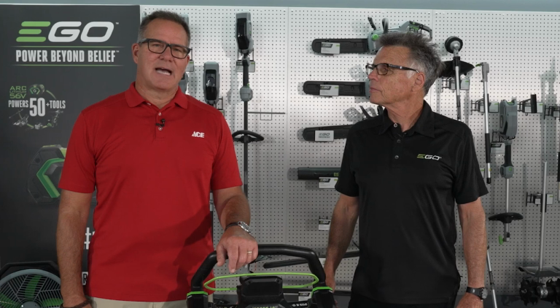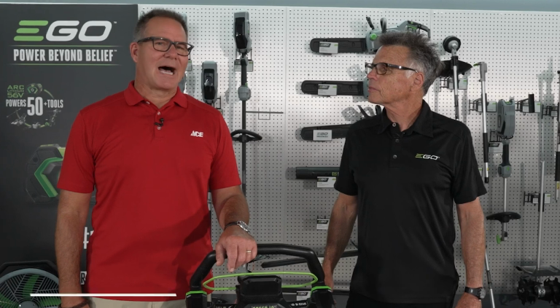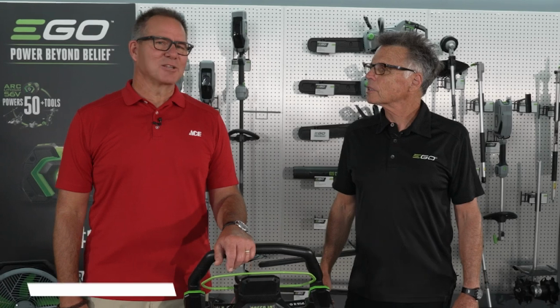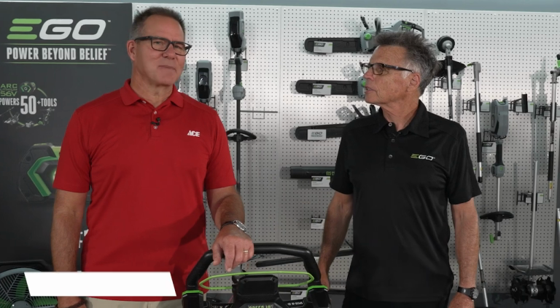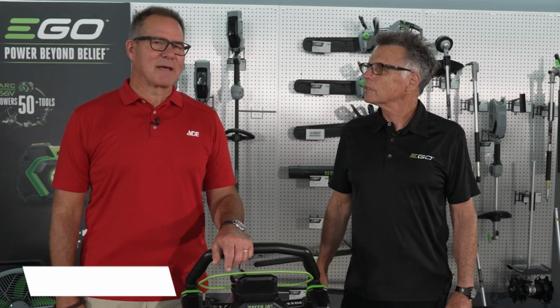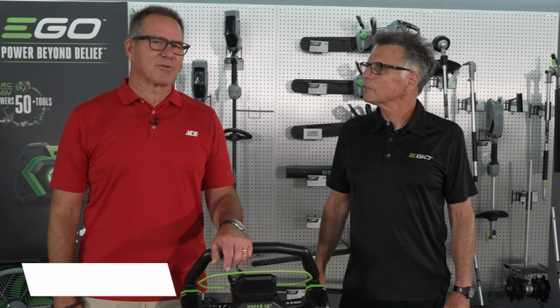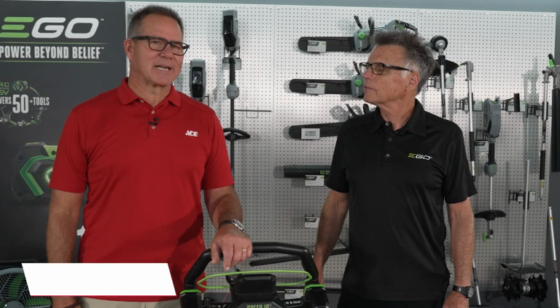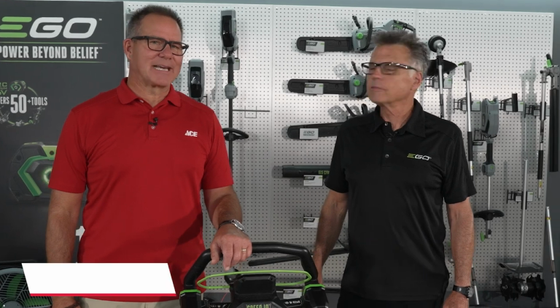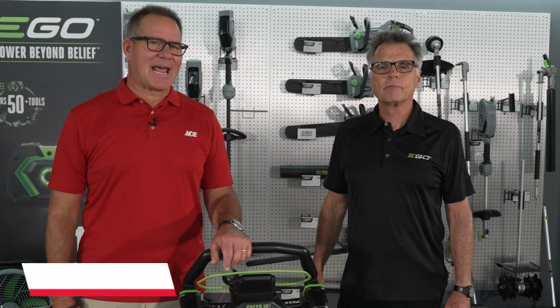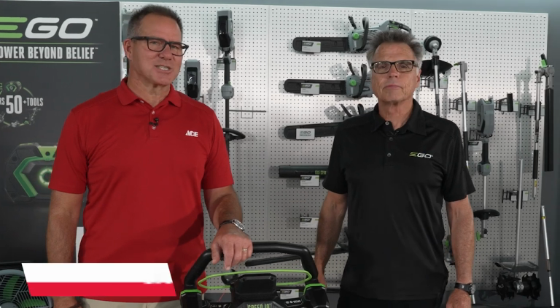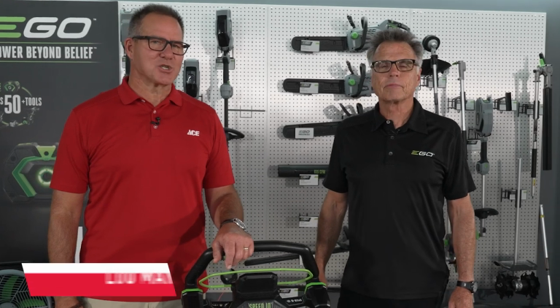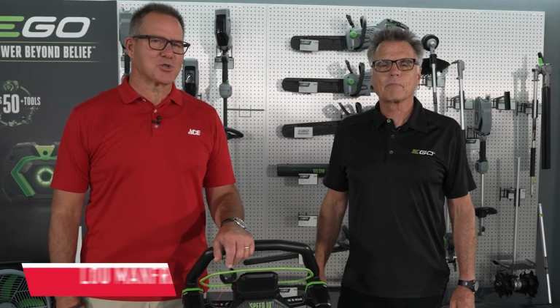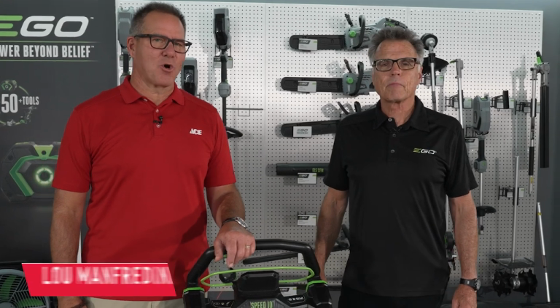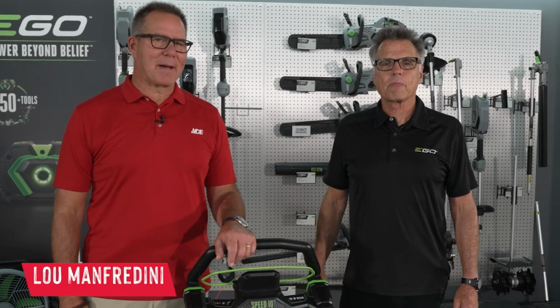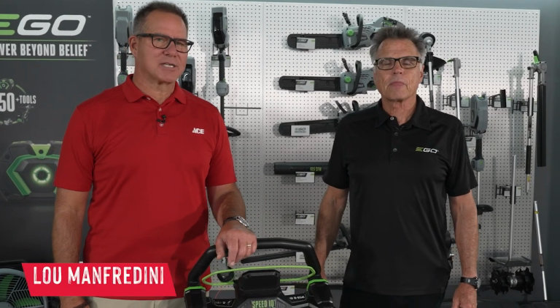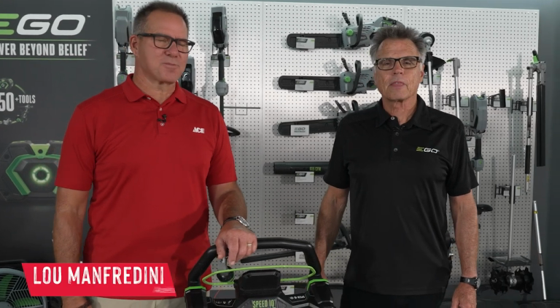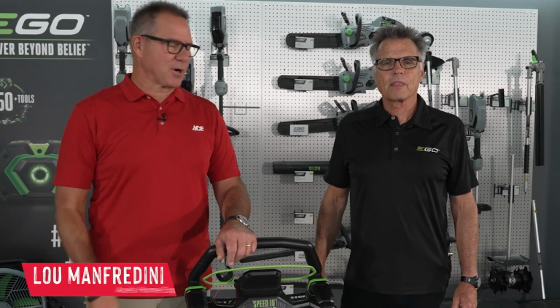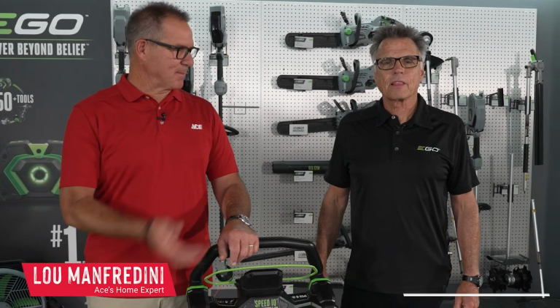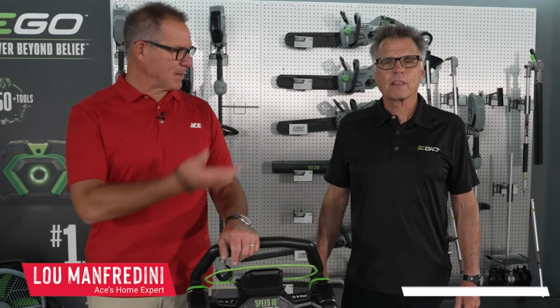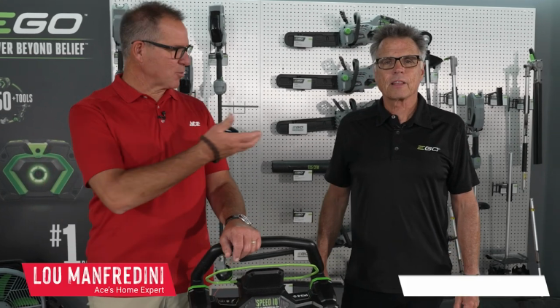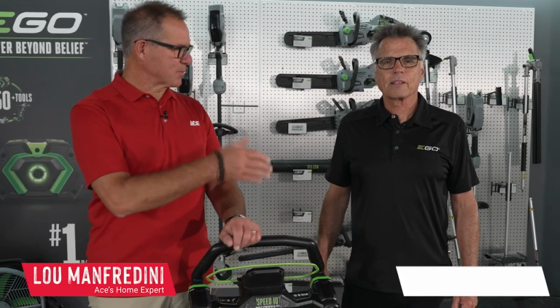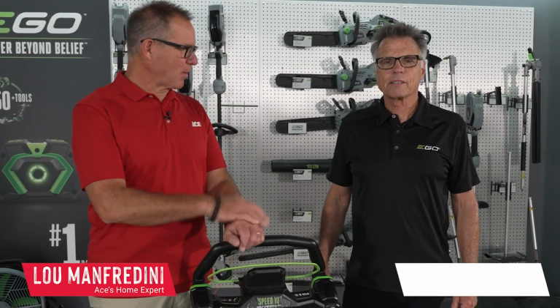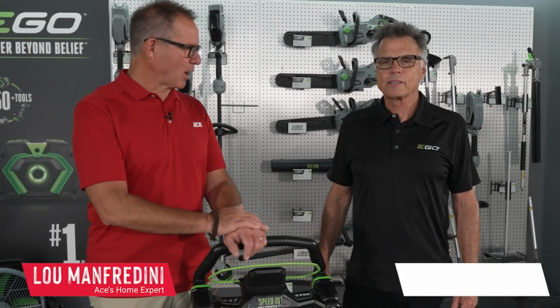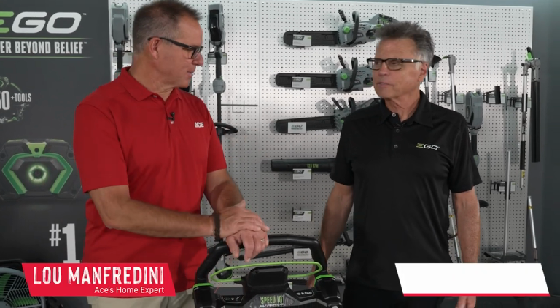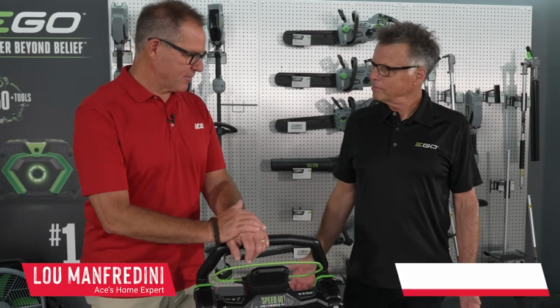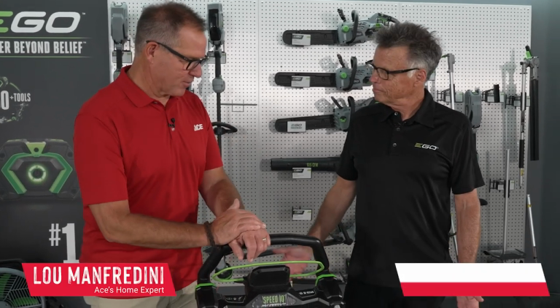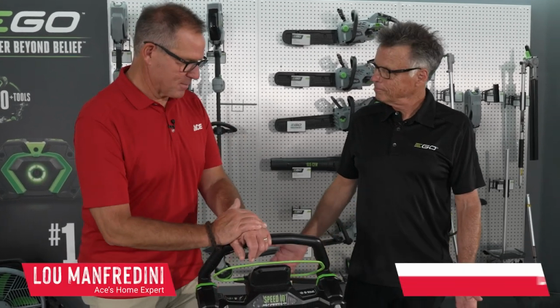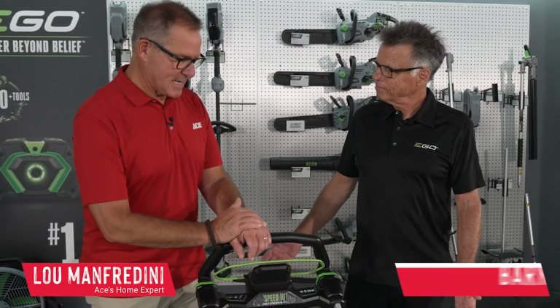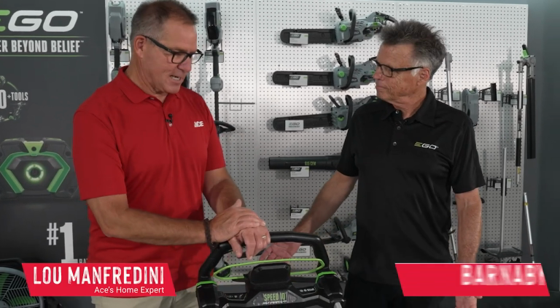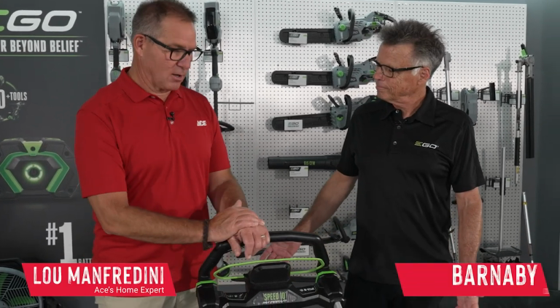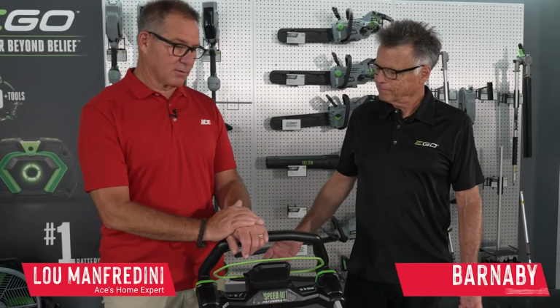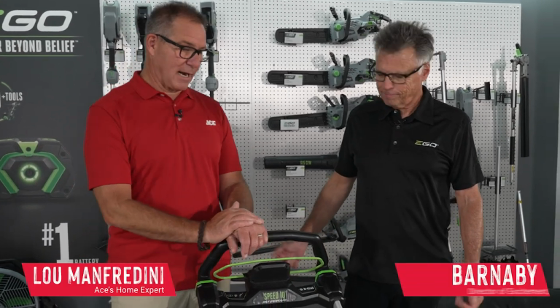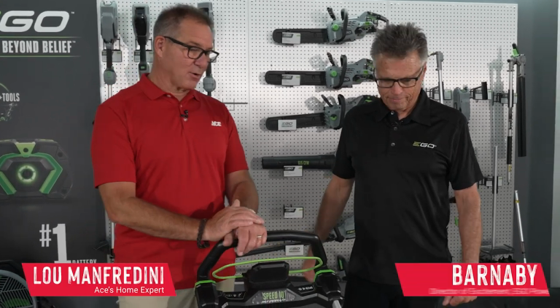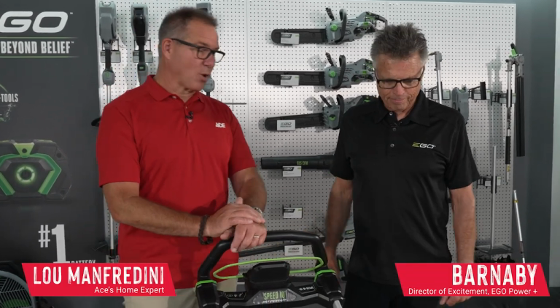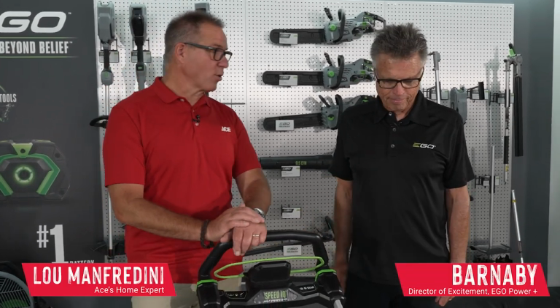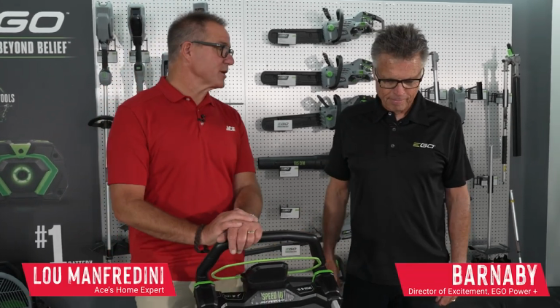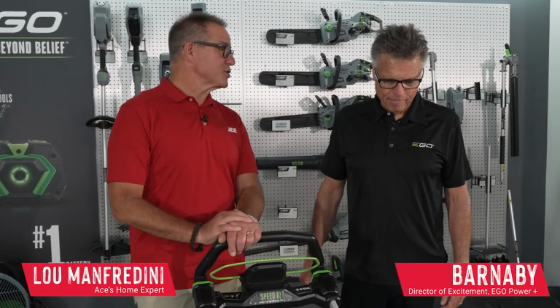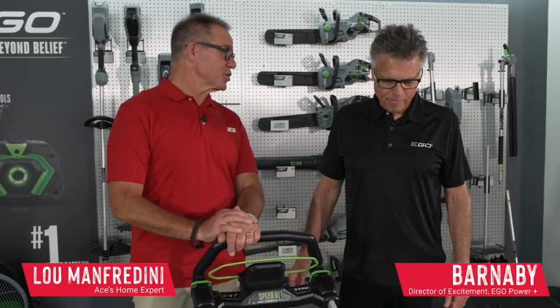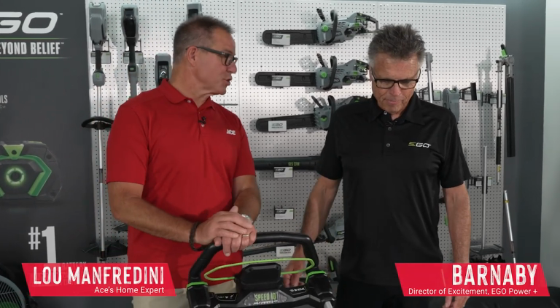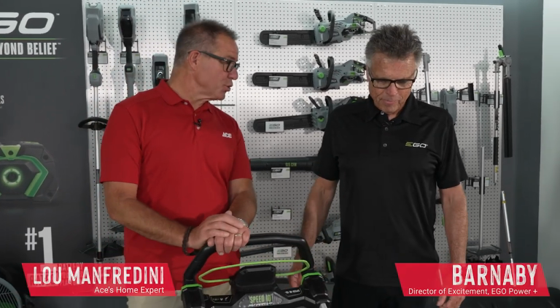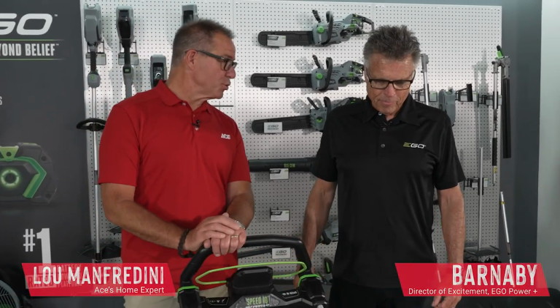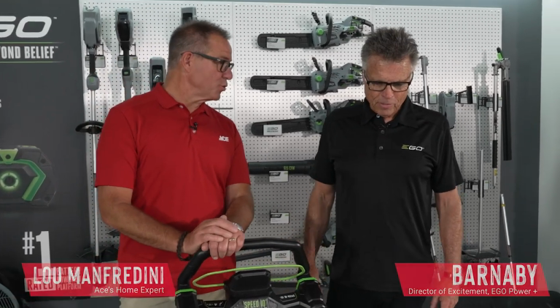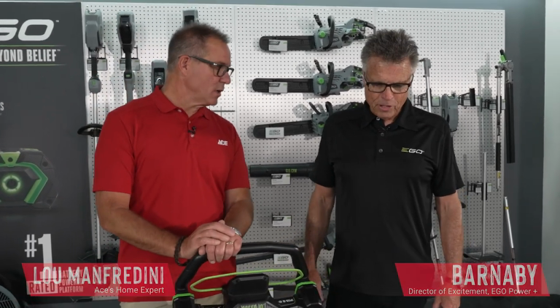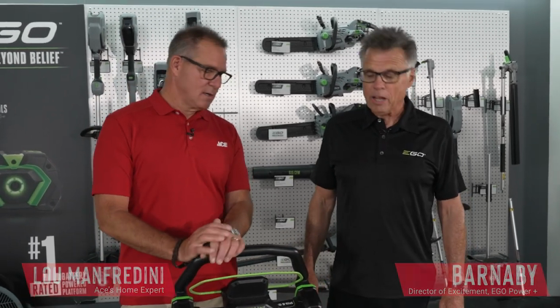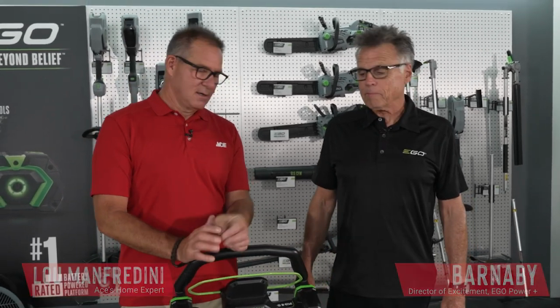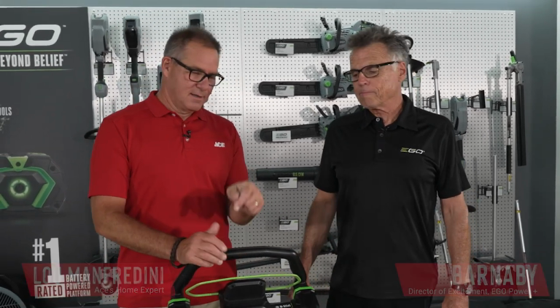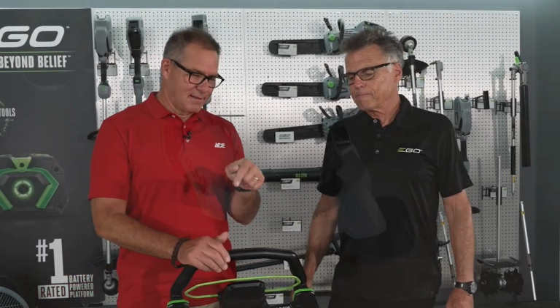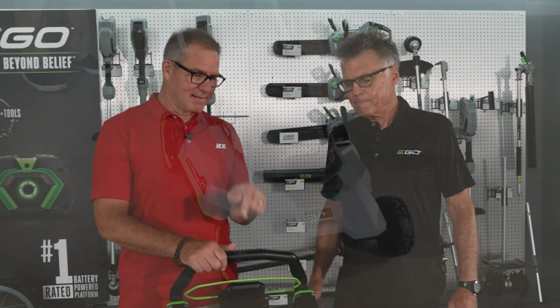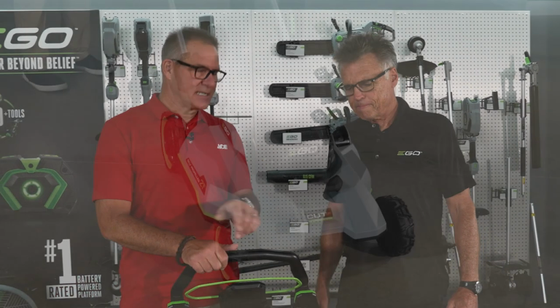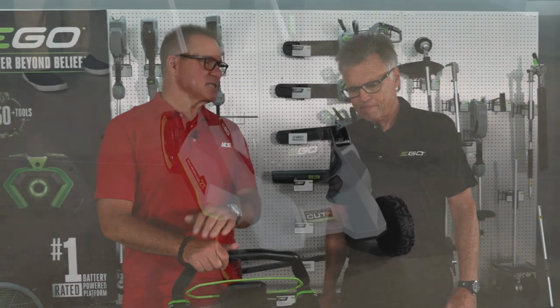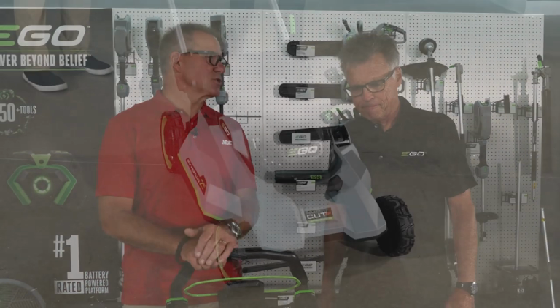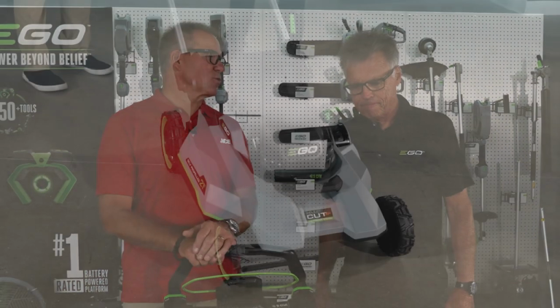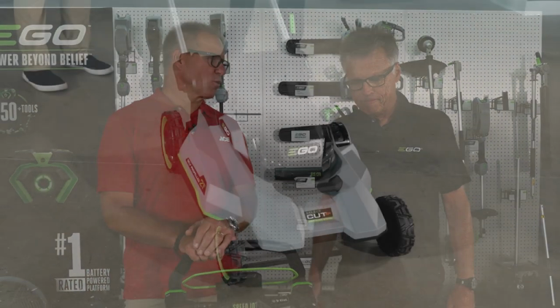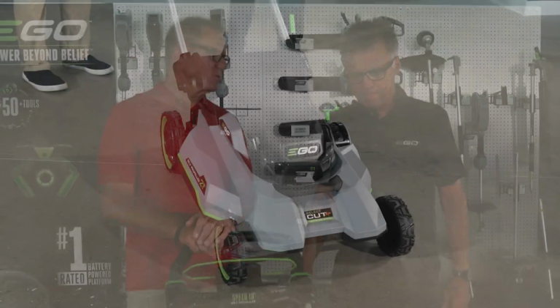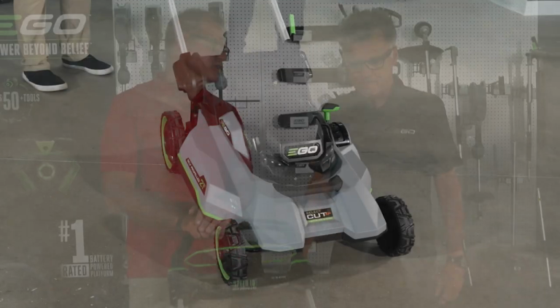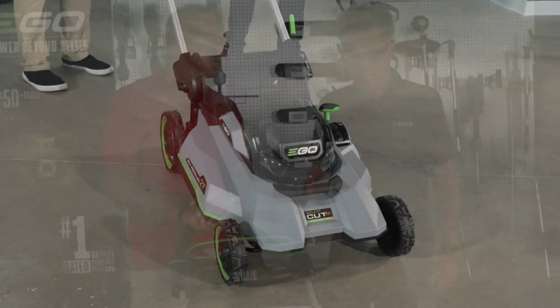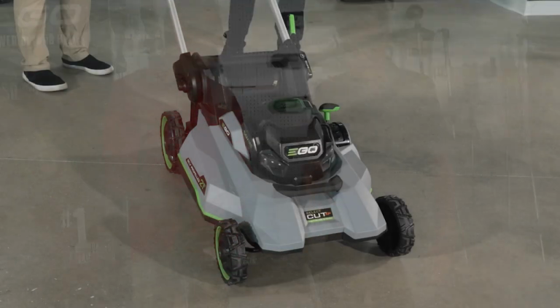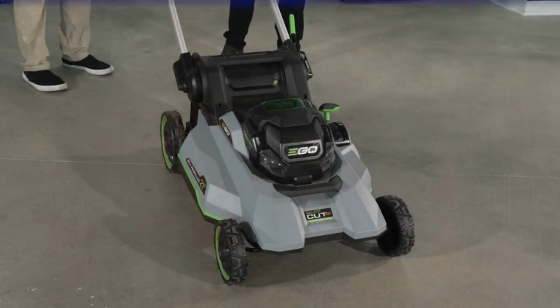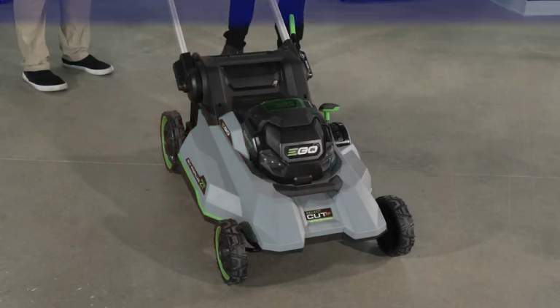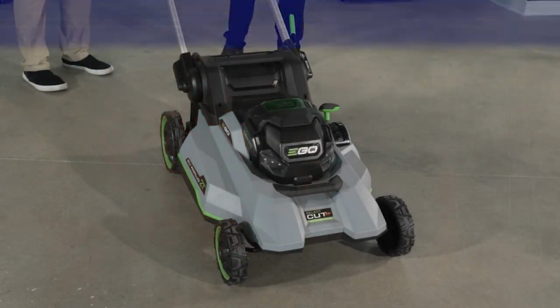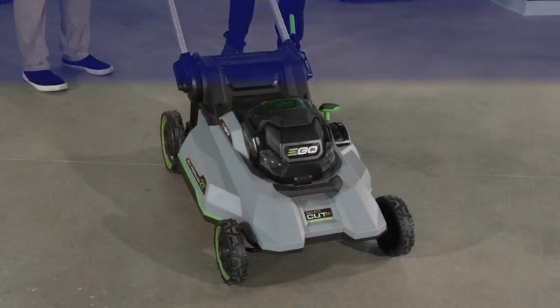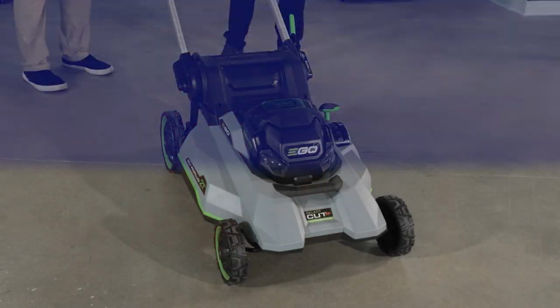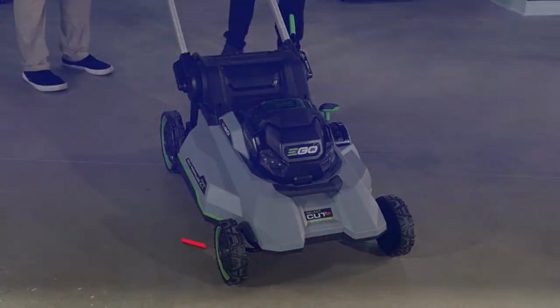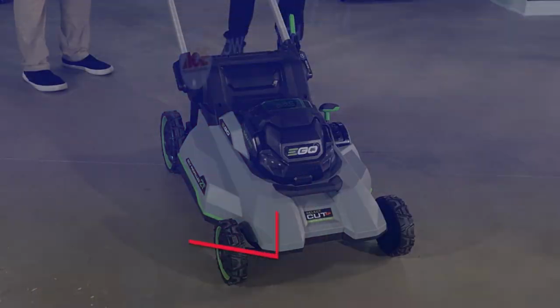Hi, Lou Manfredini, Ace Hardware Home Expert, and I'm here with Barnaby from Ego. Now, according to you, this is the world's smartest lawnmower.